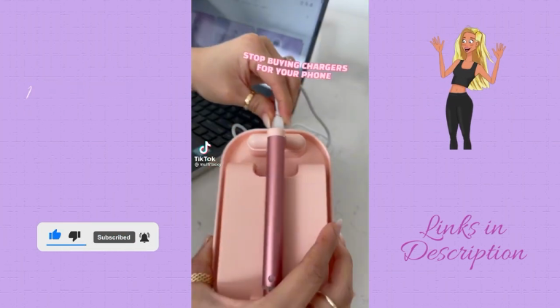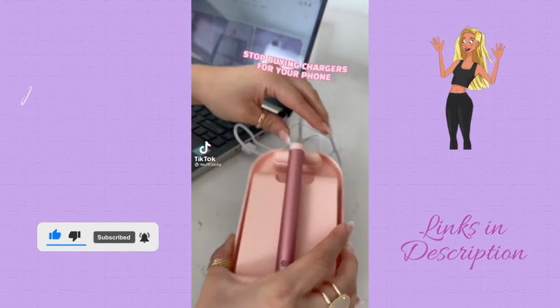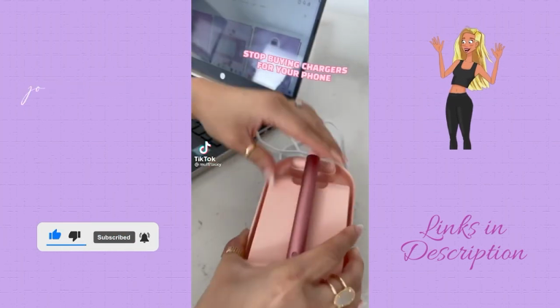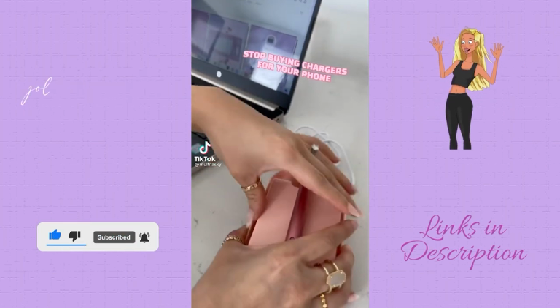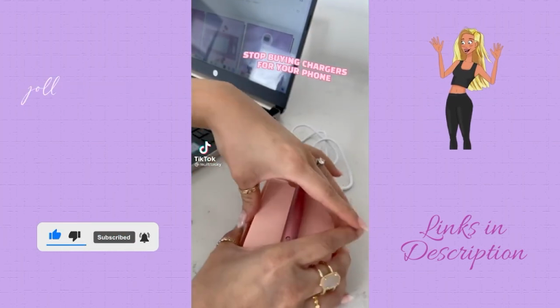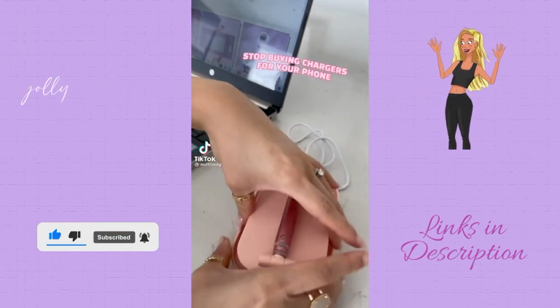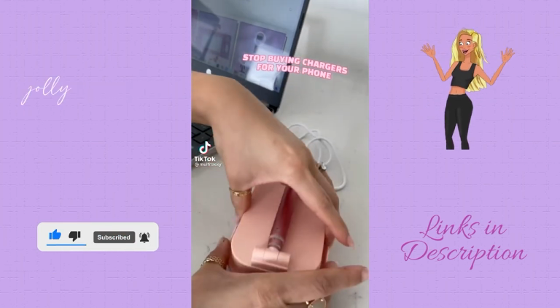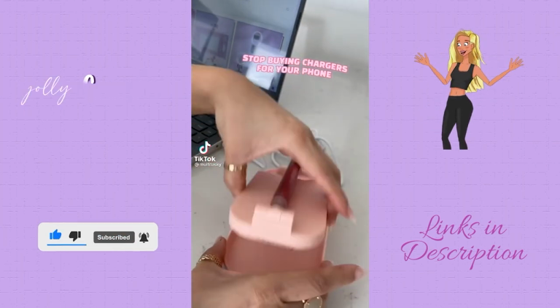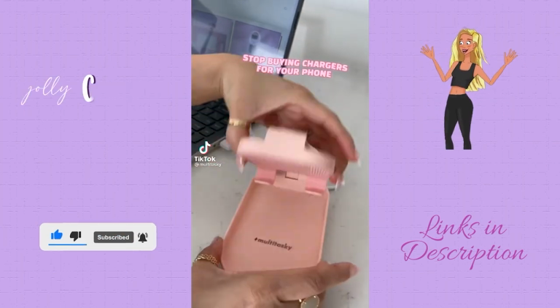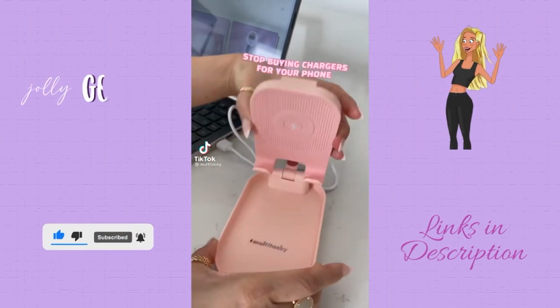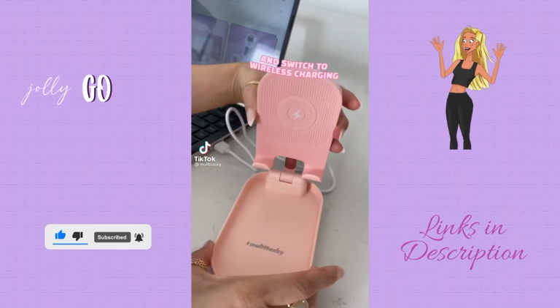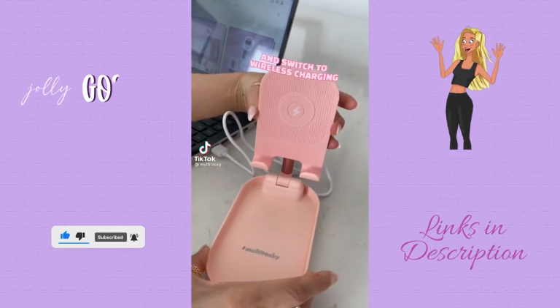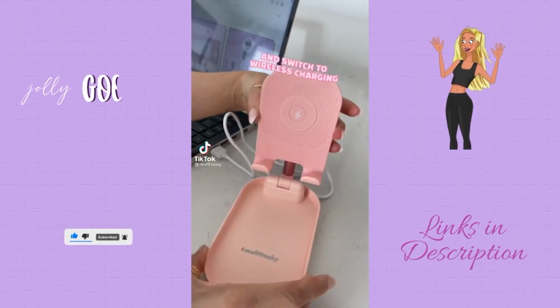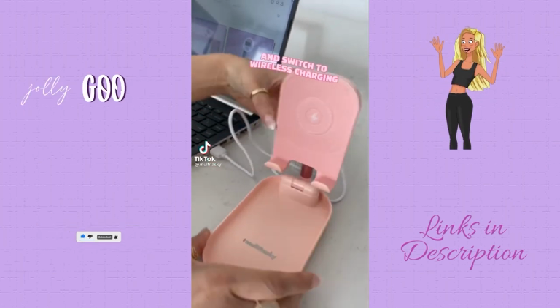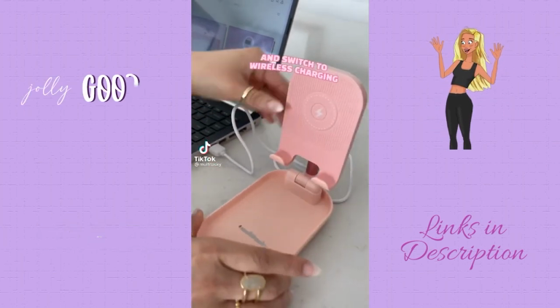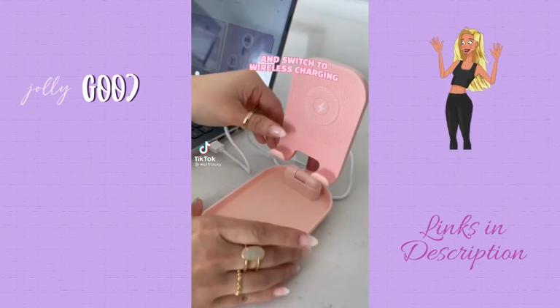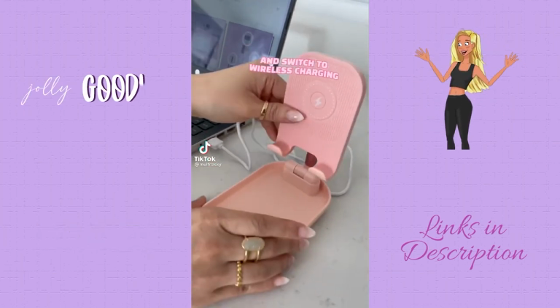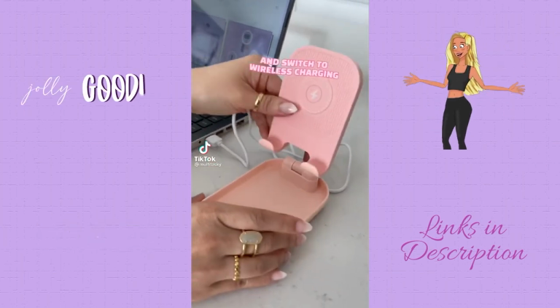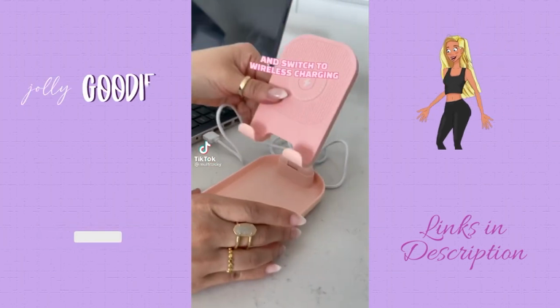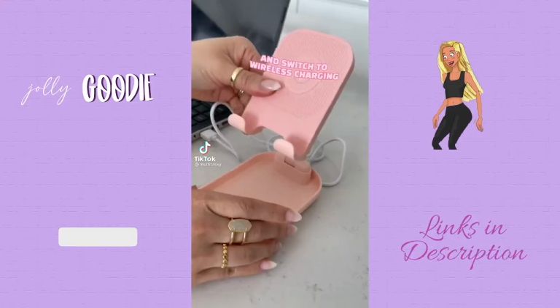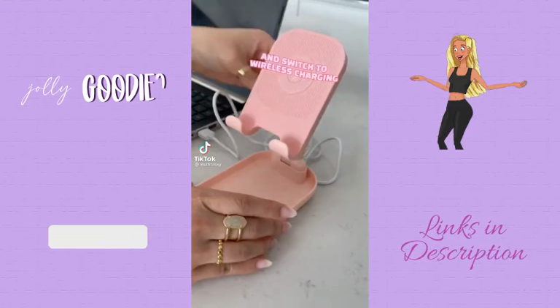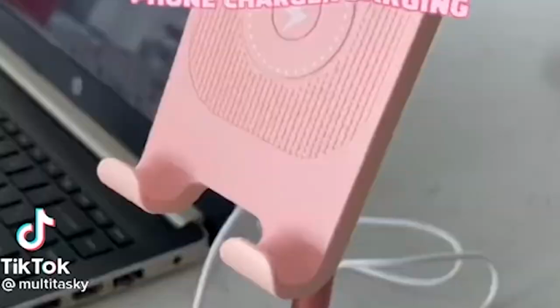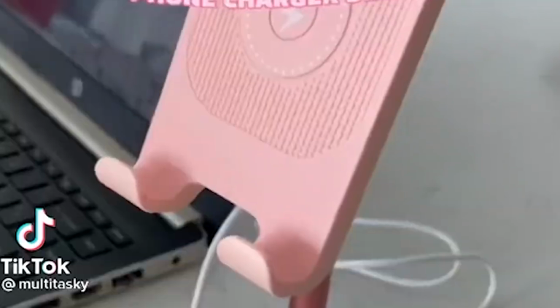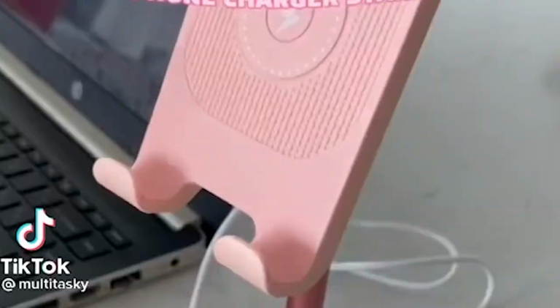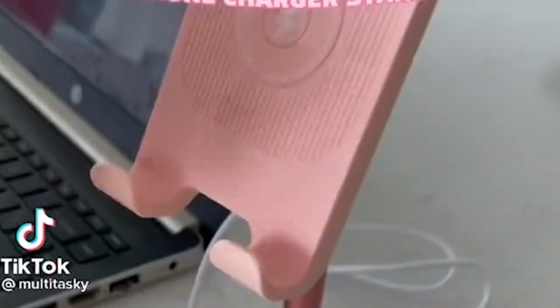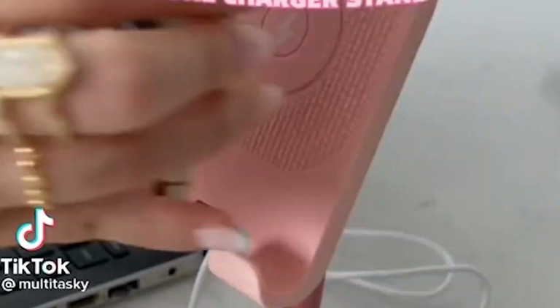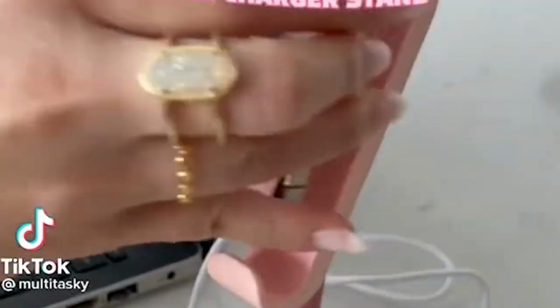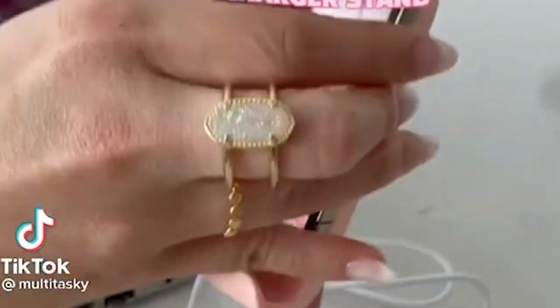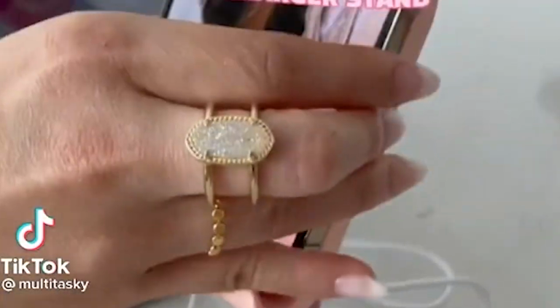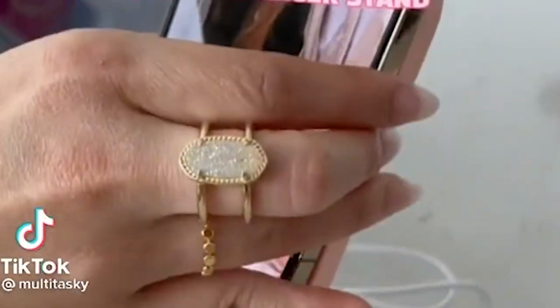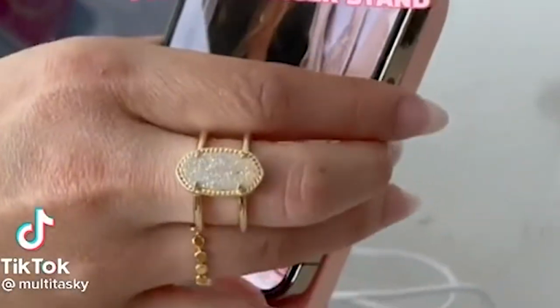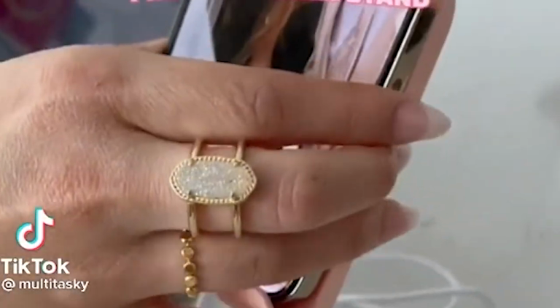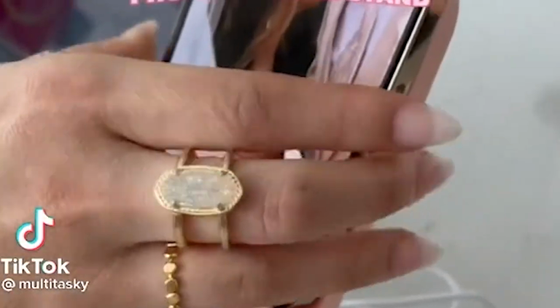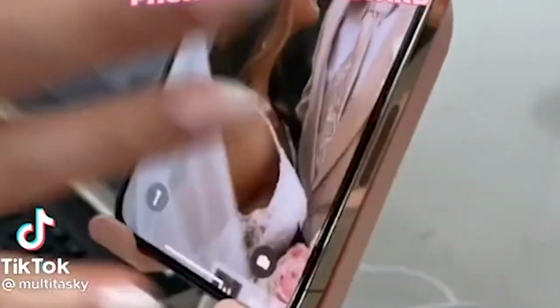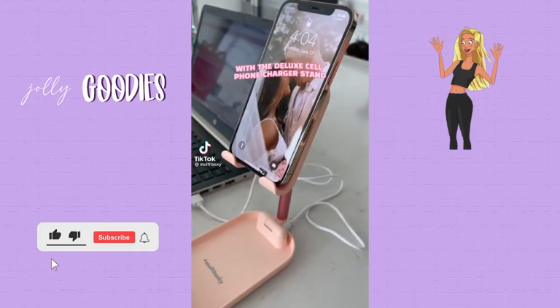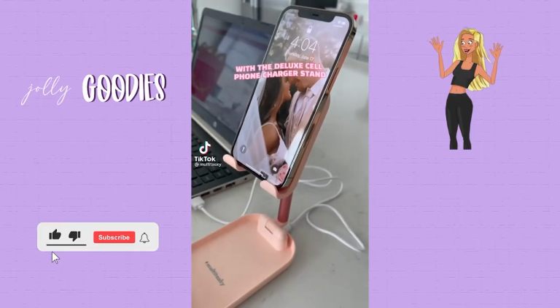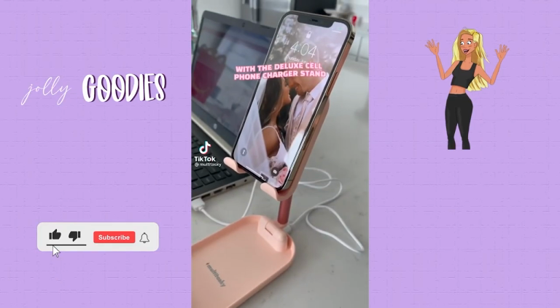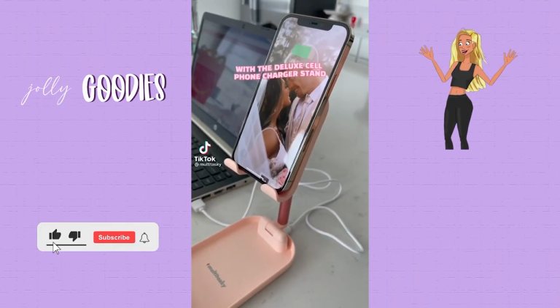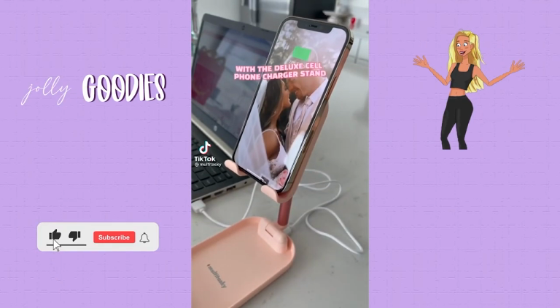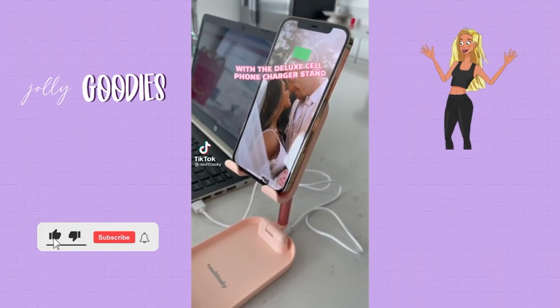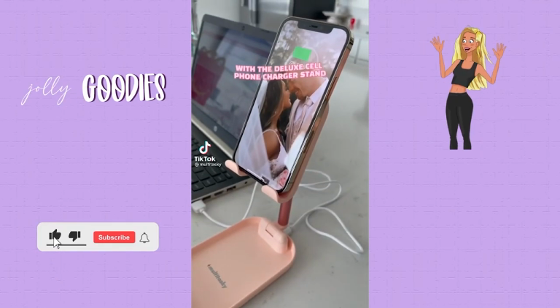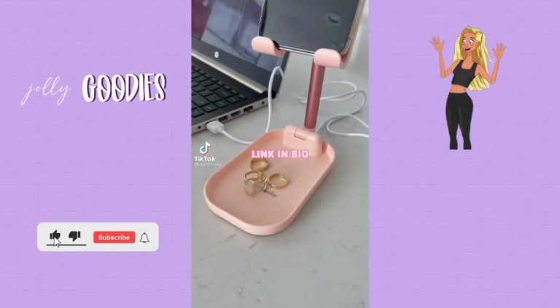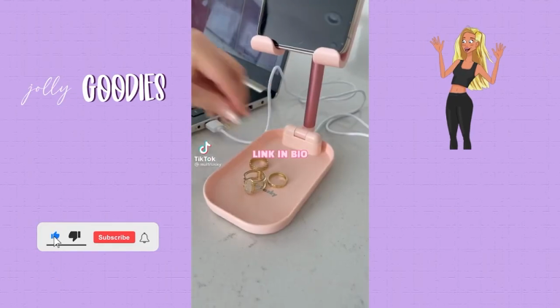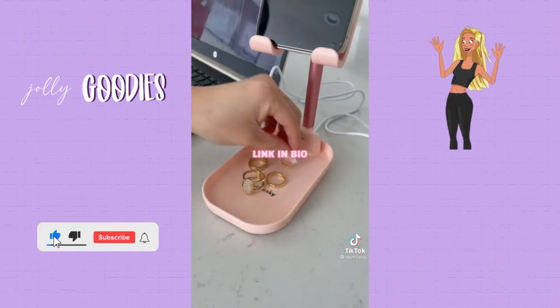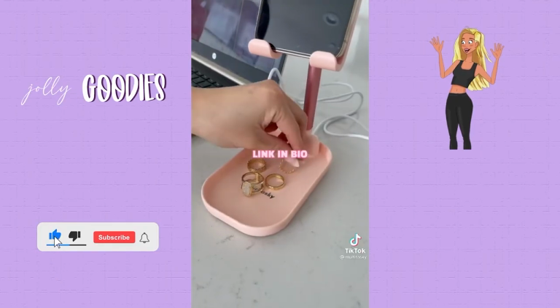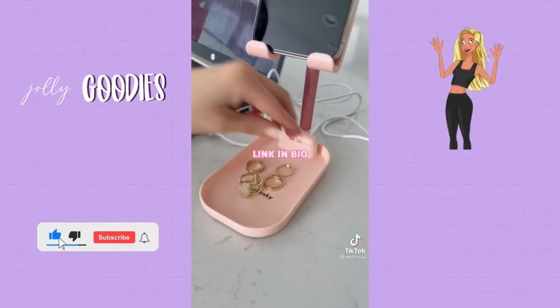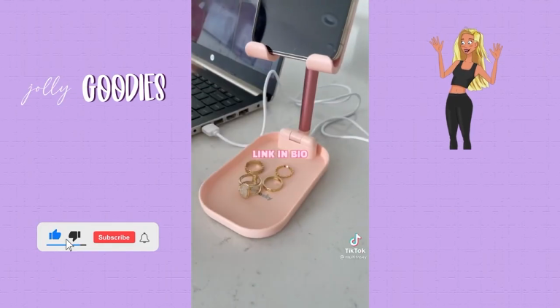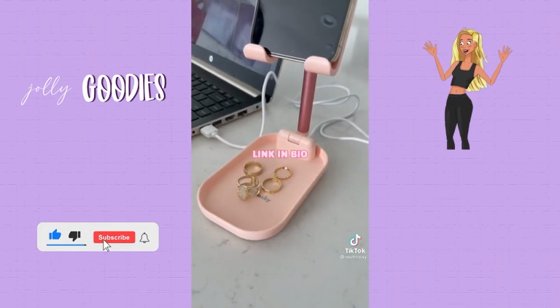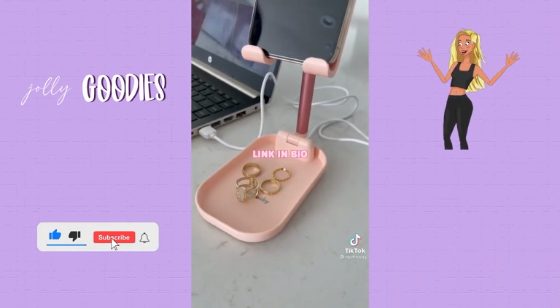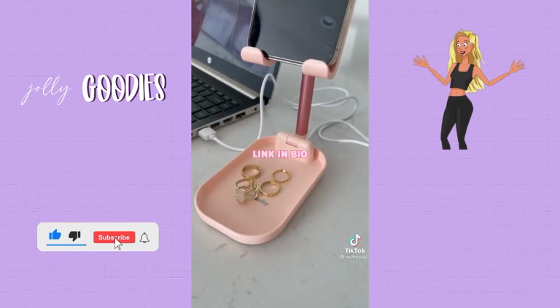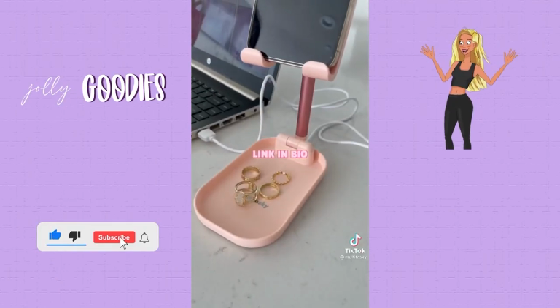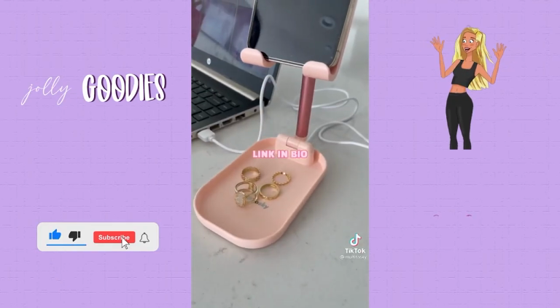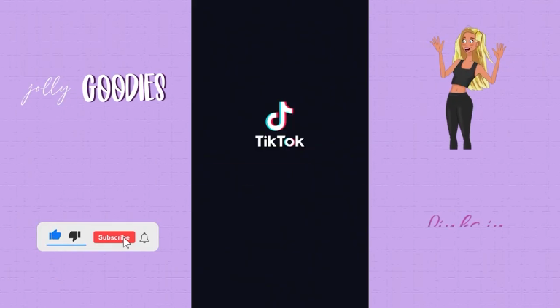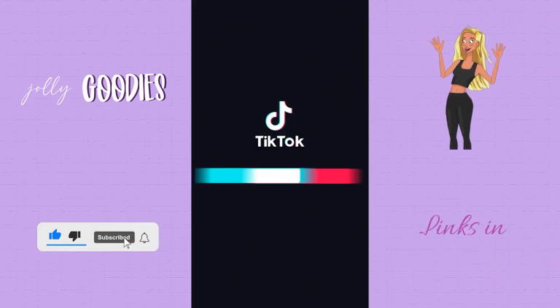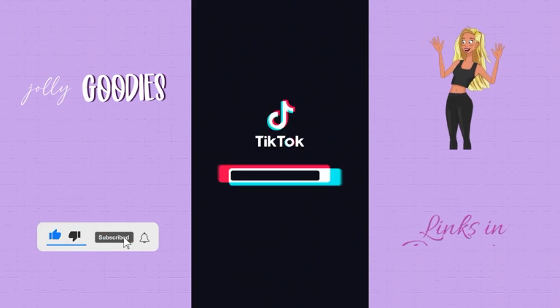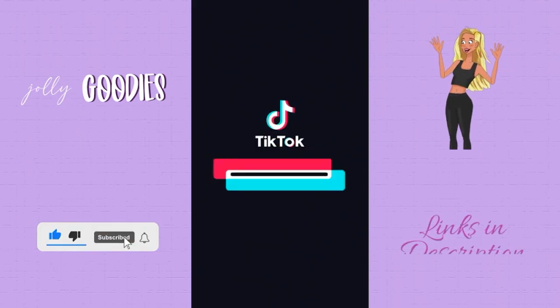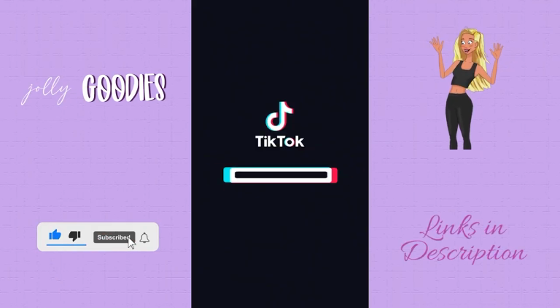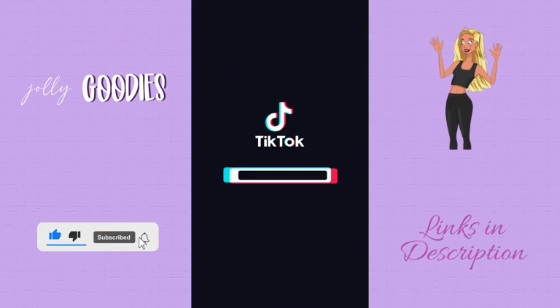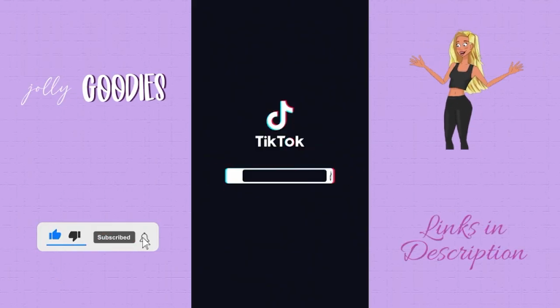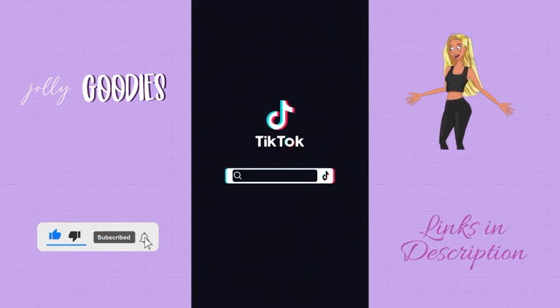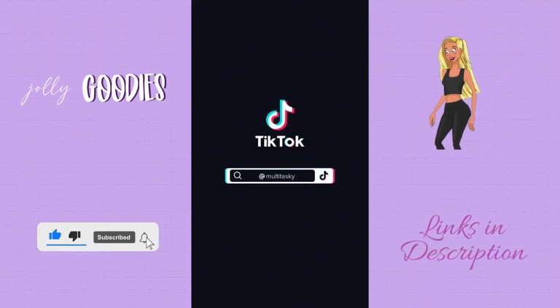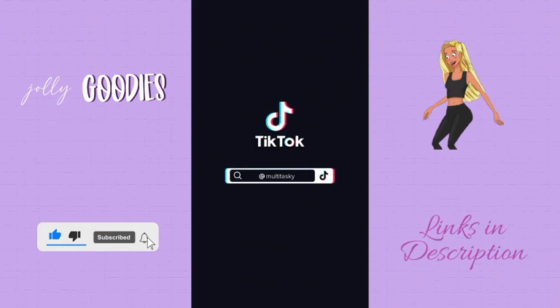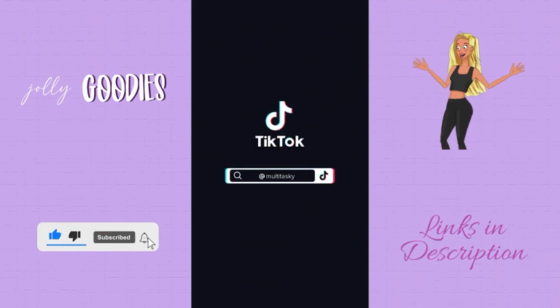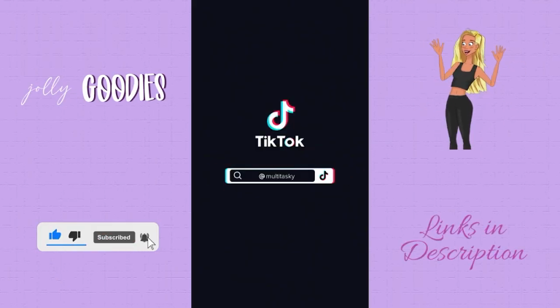Stop buying chargers for your phone and switch to wireless charging with a deluxe cell phone charger stand. This is so cute and can even hold rings while you work.